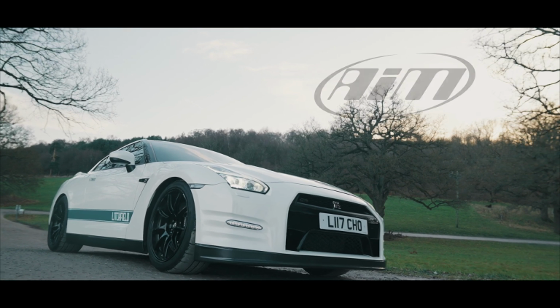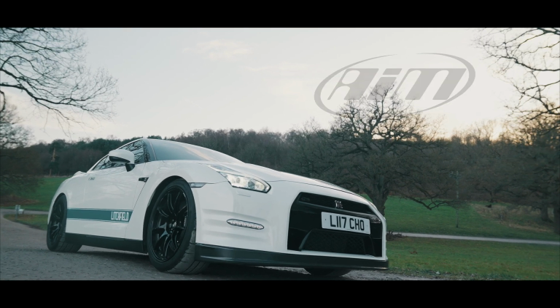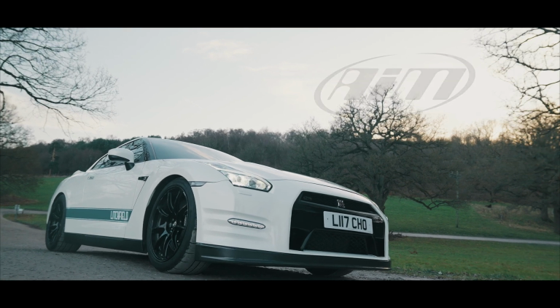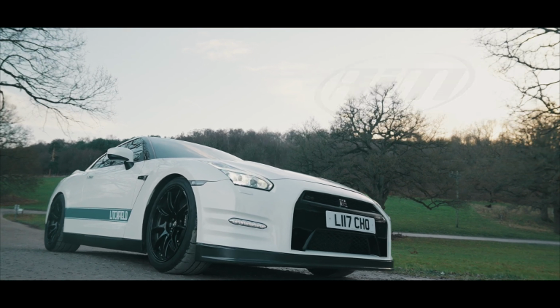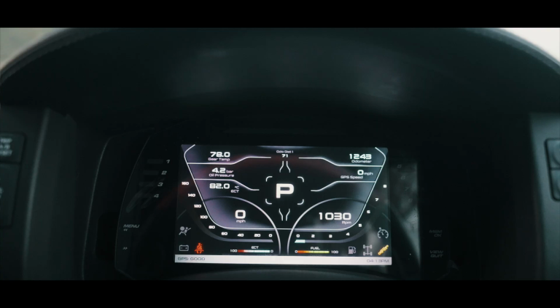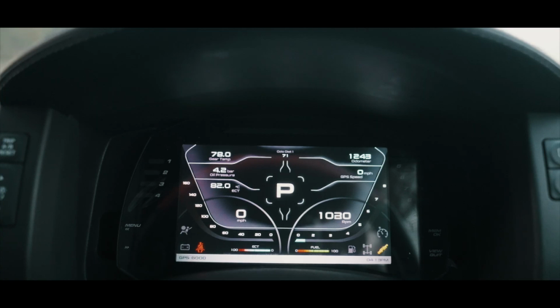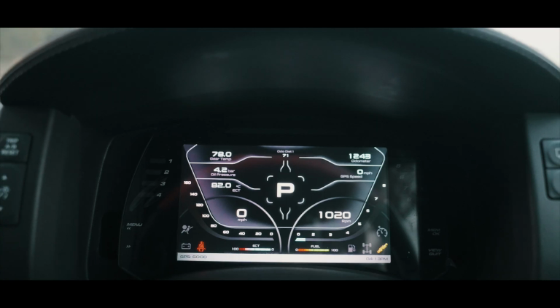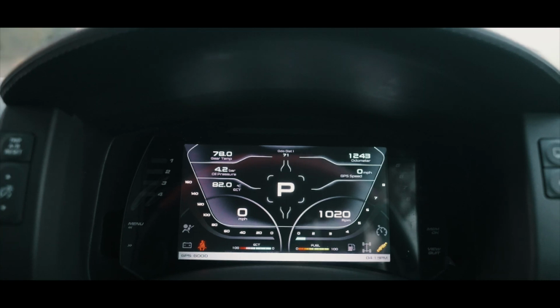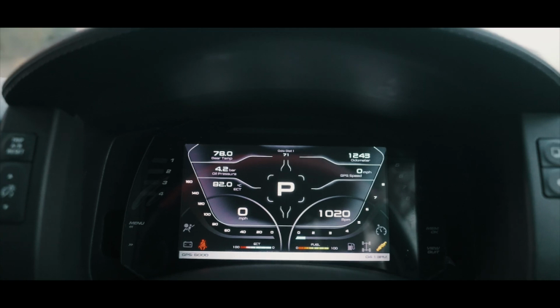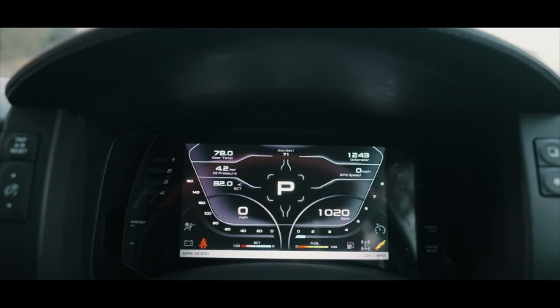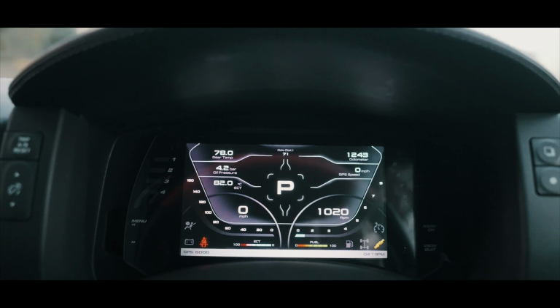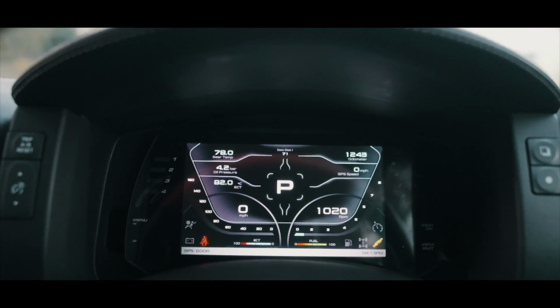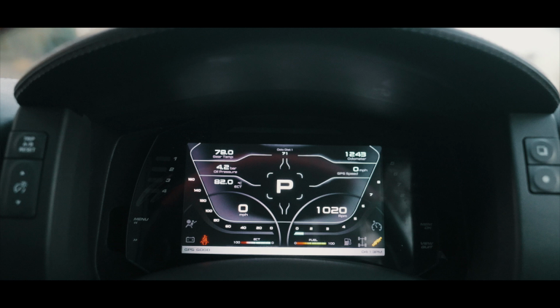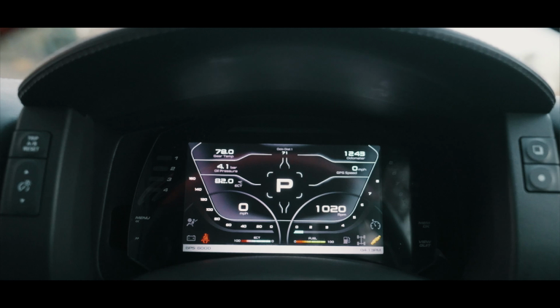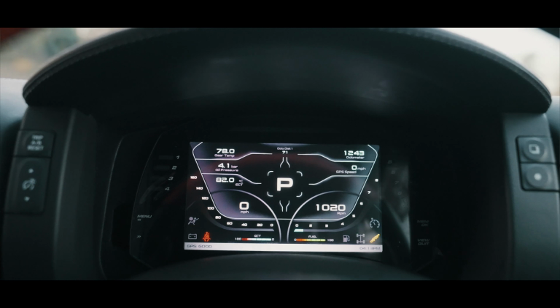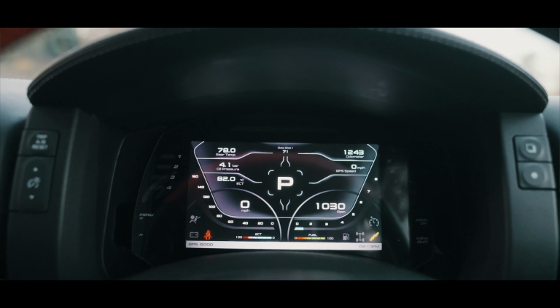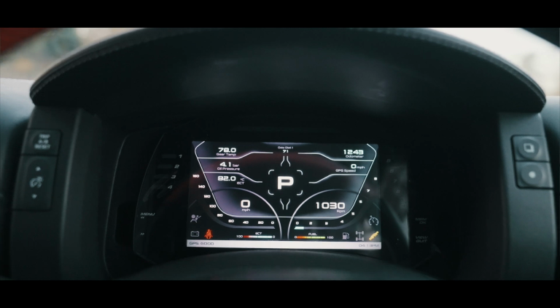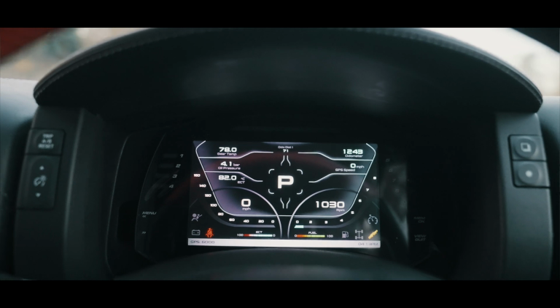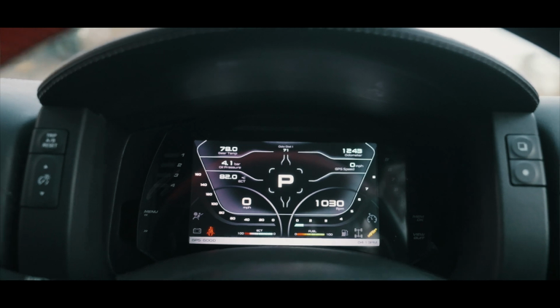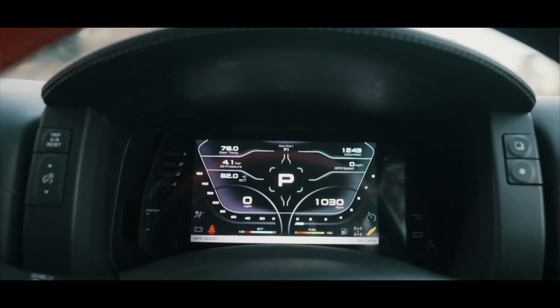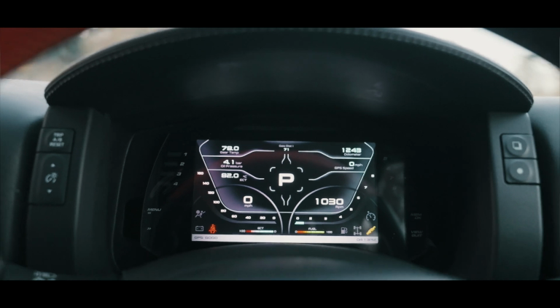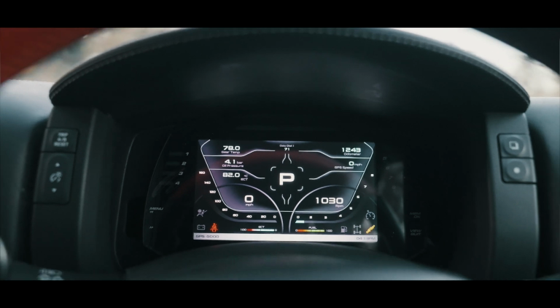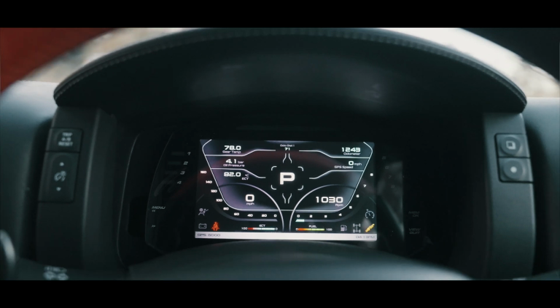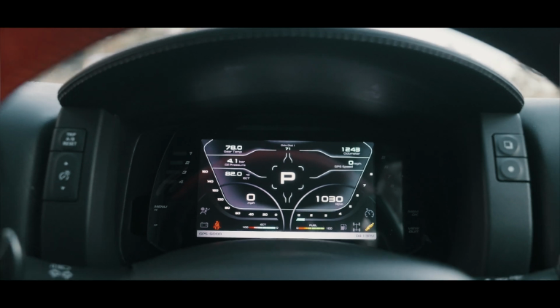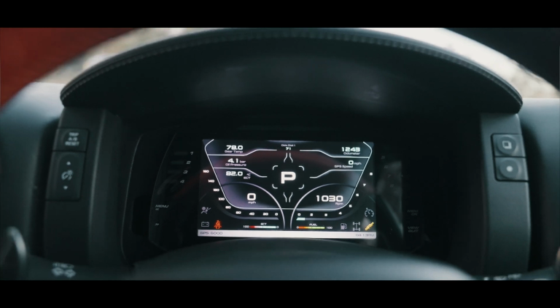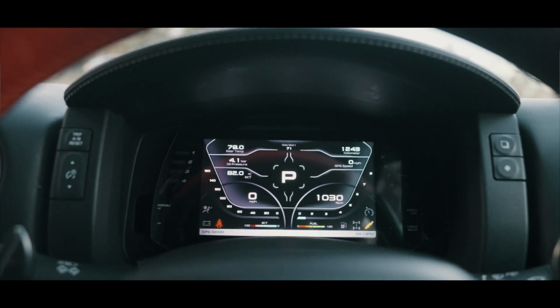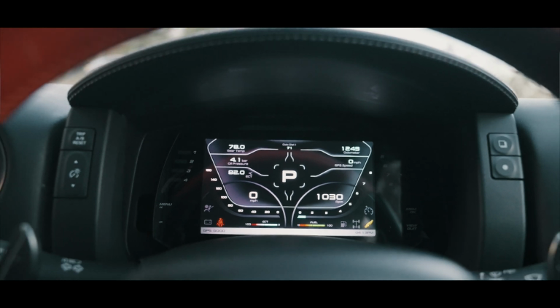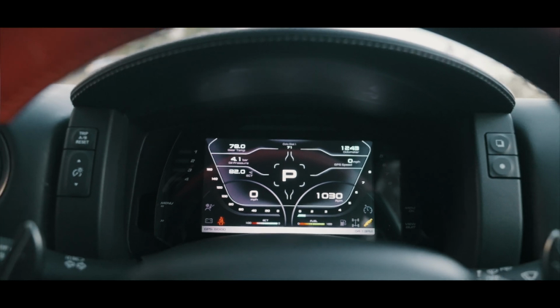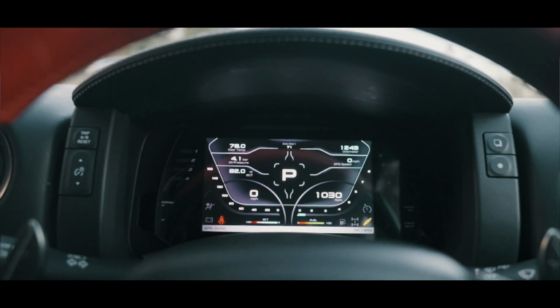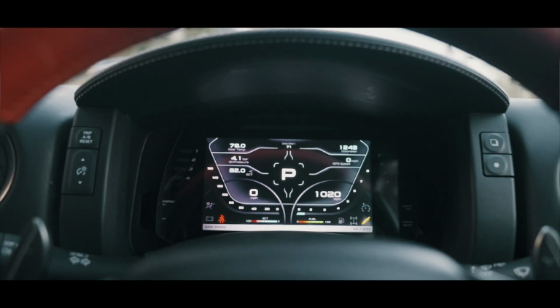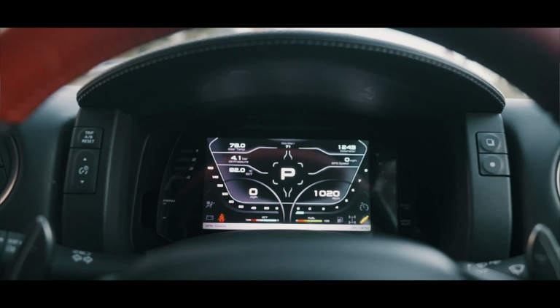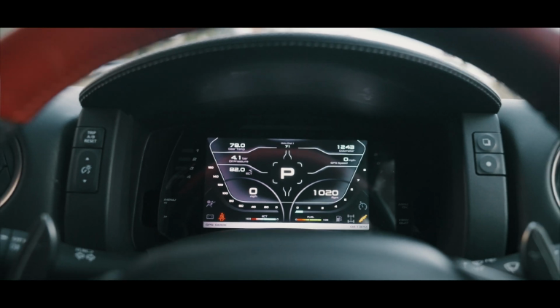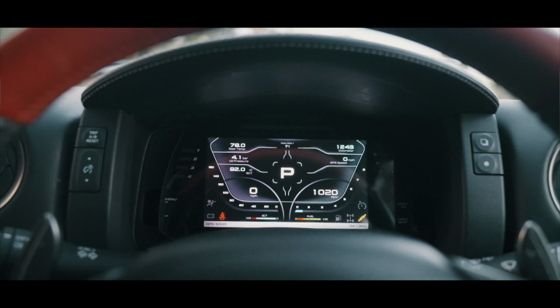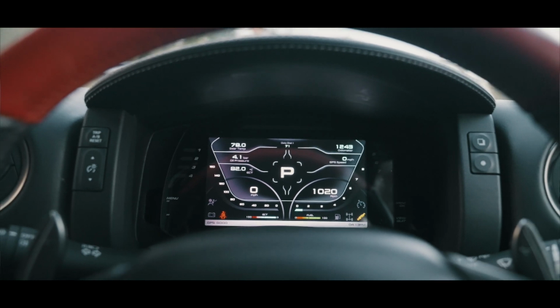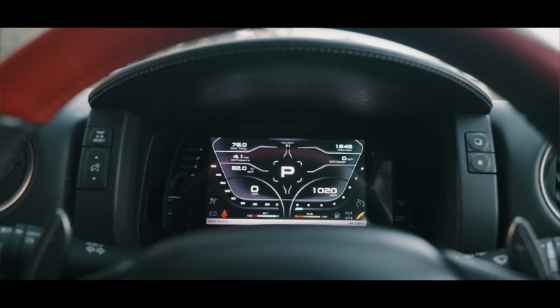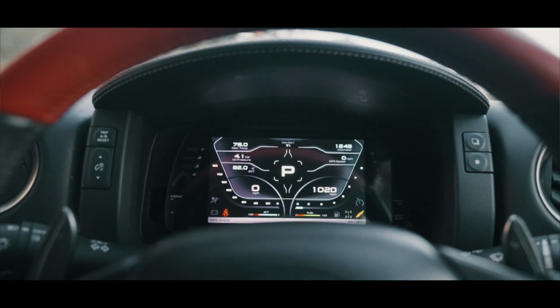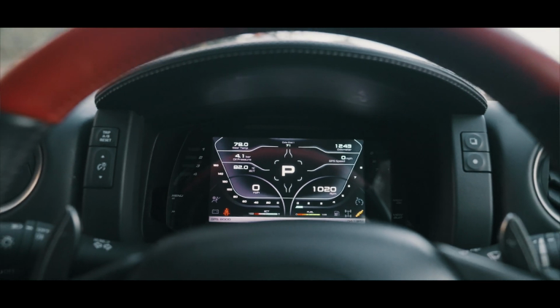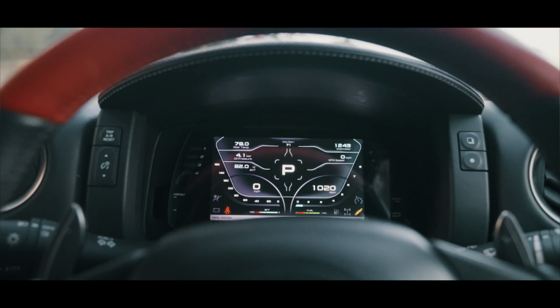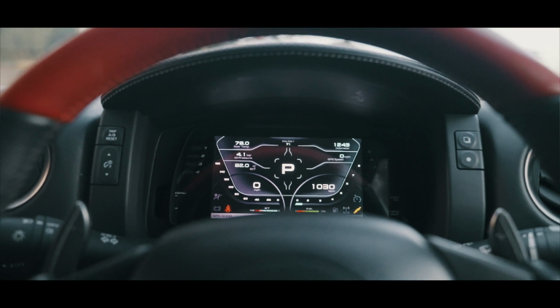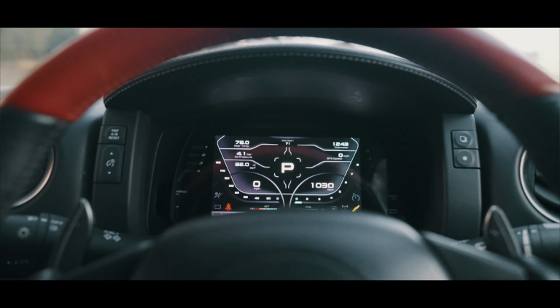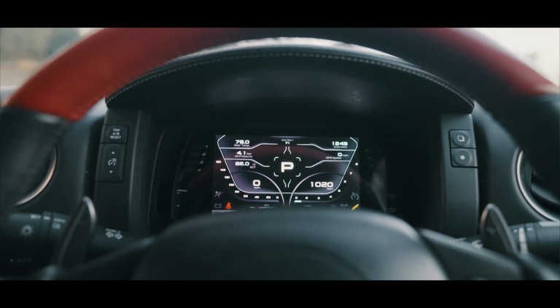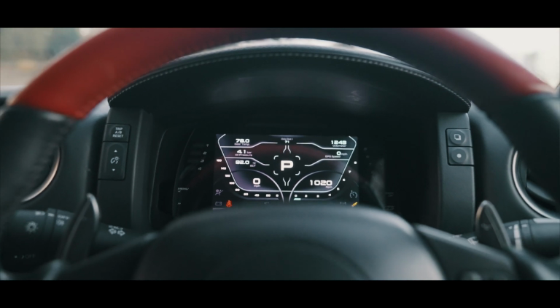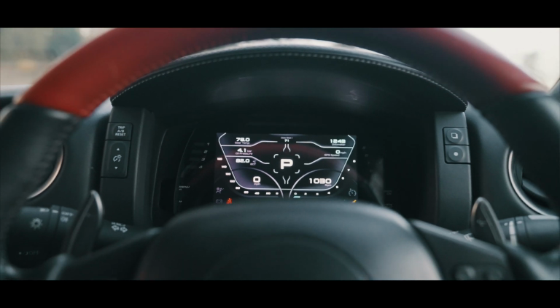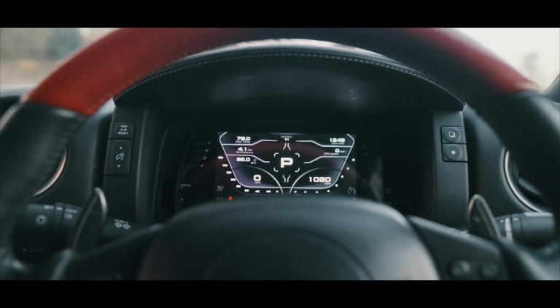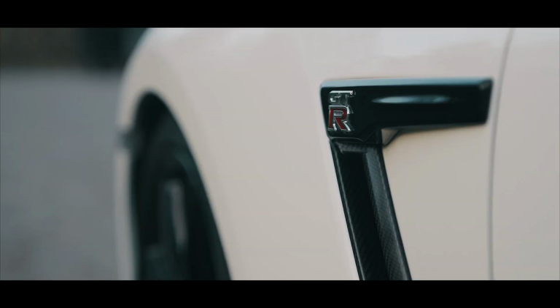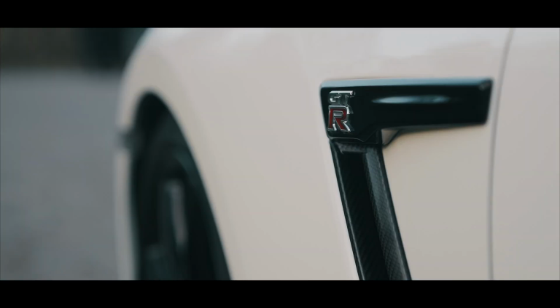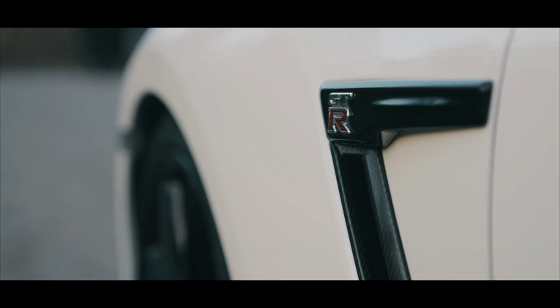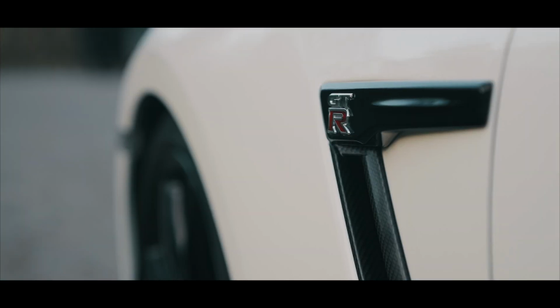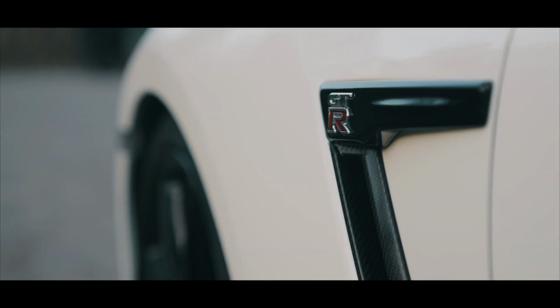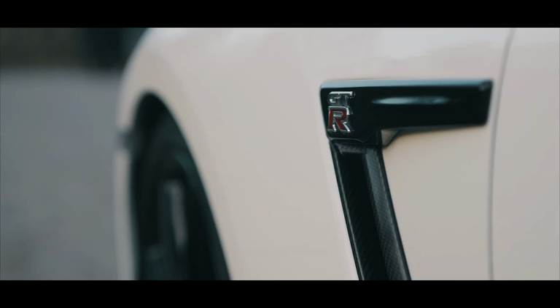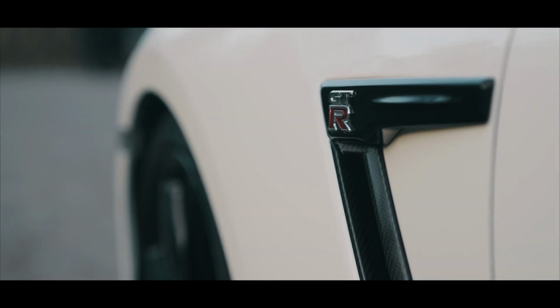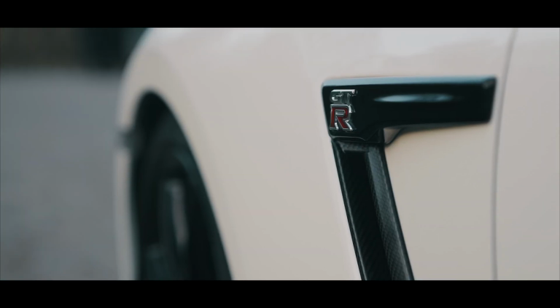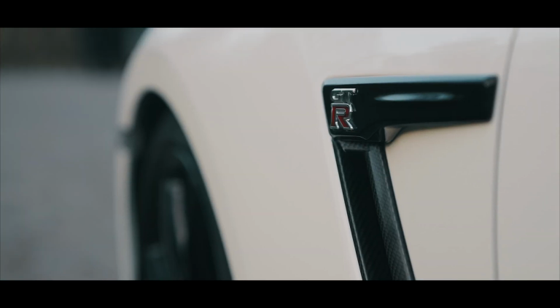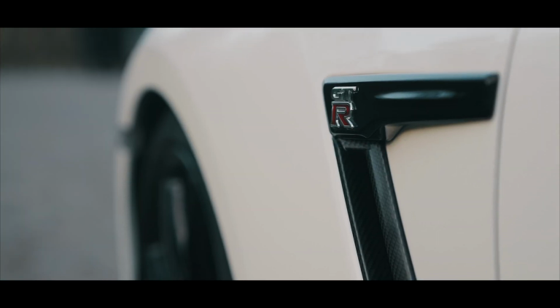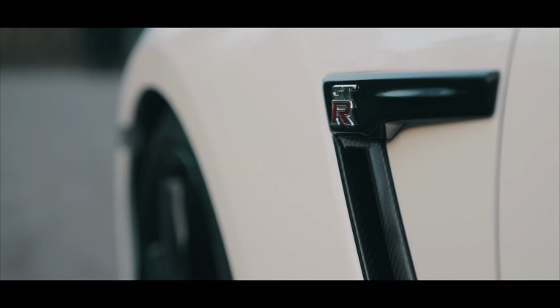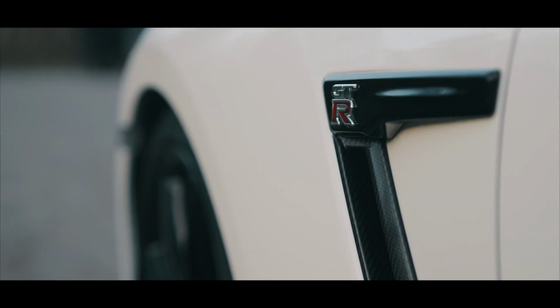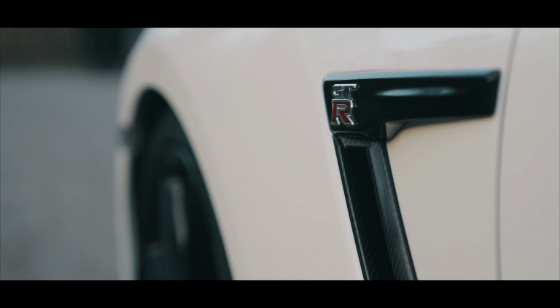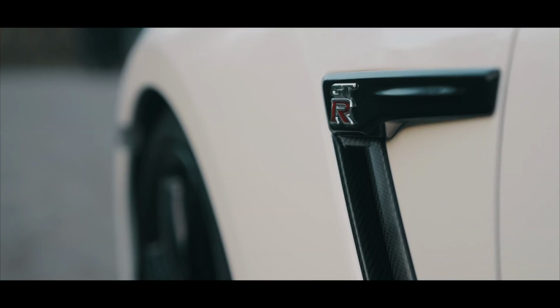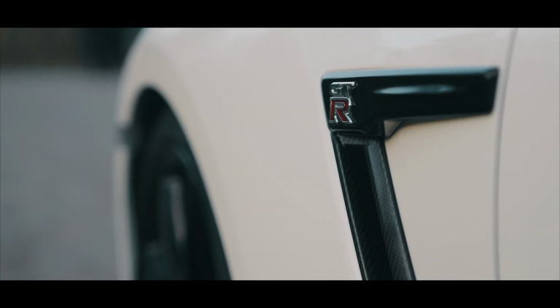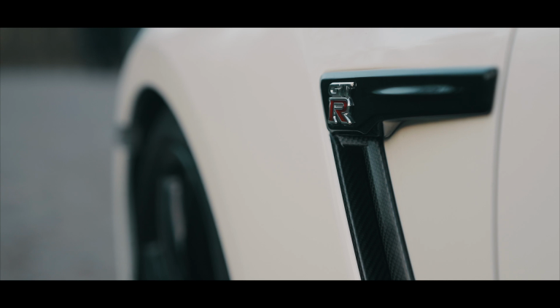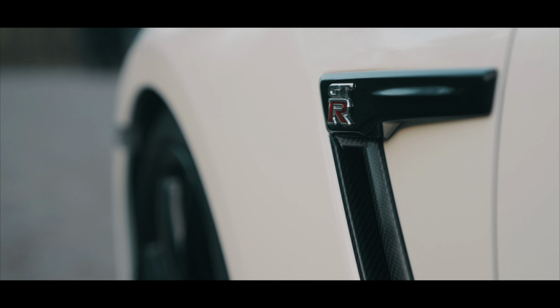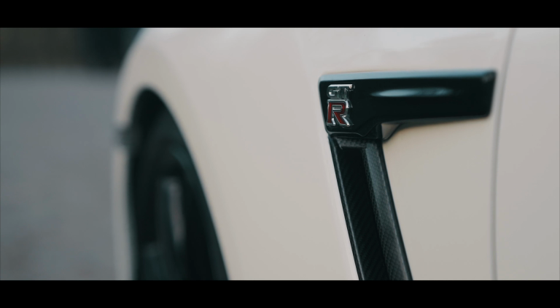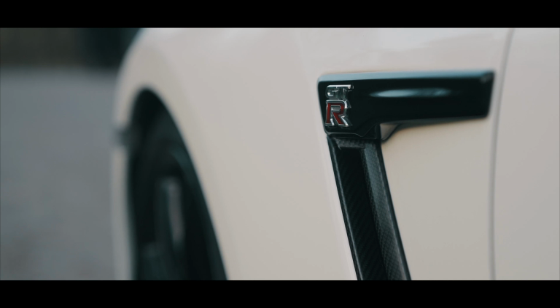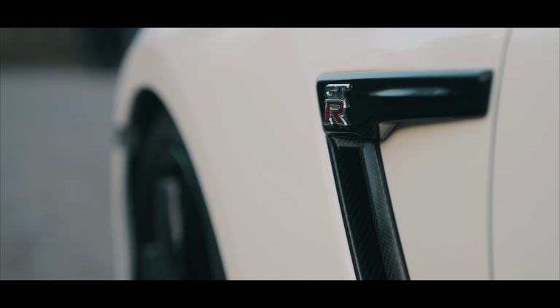On this dash you've got a full lap timing data logging display as well as every OEM feature you normally want.